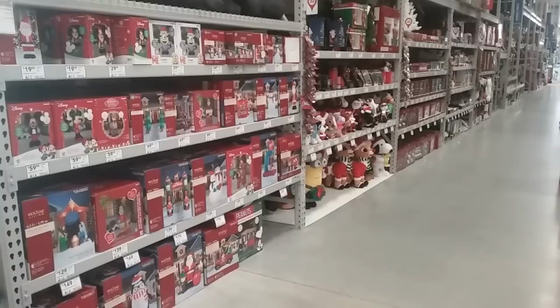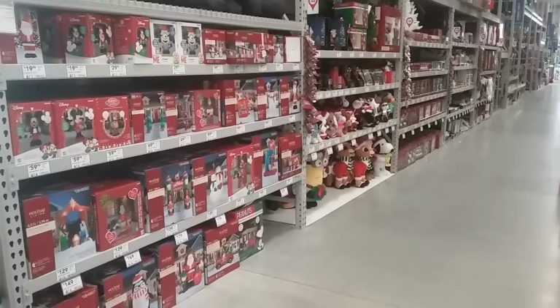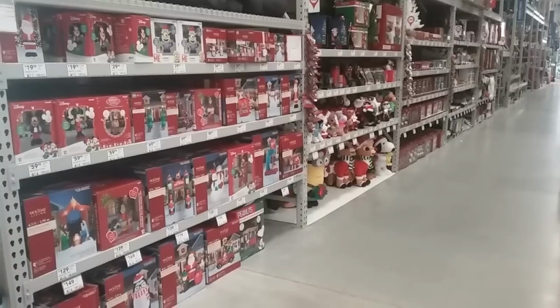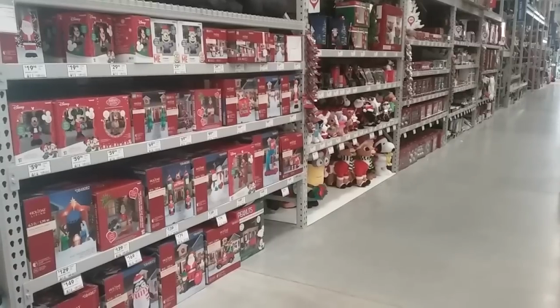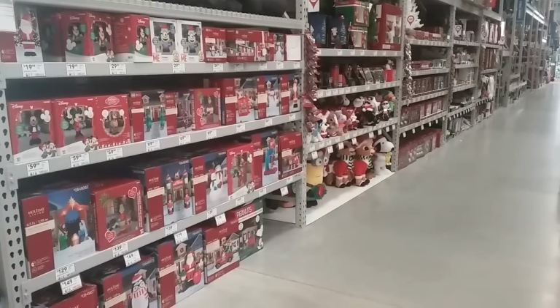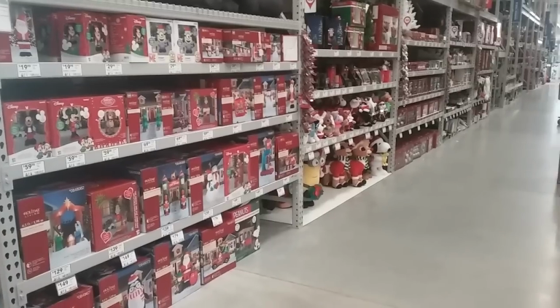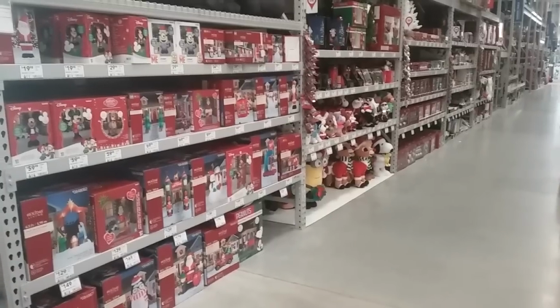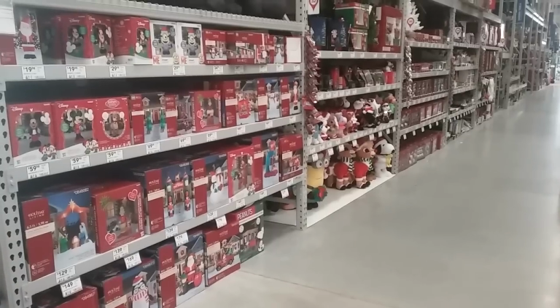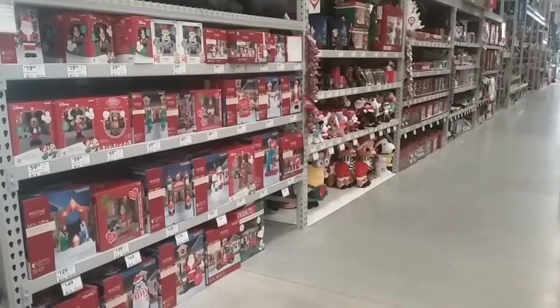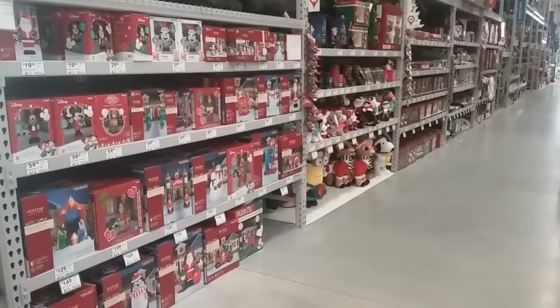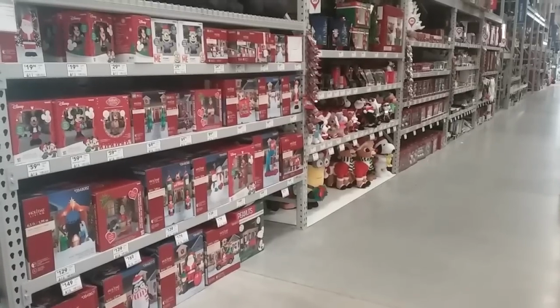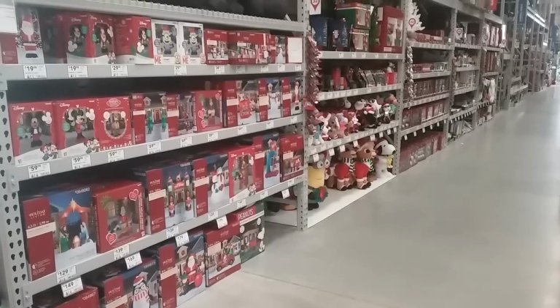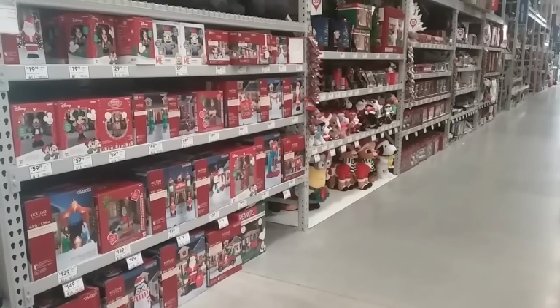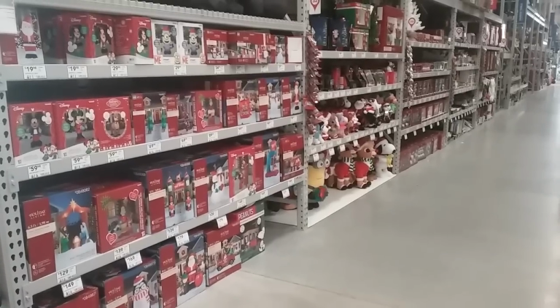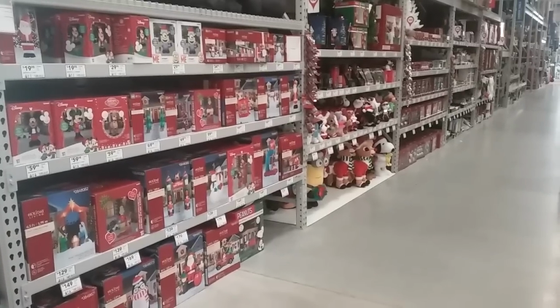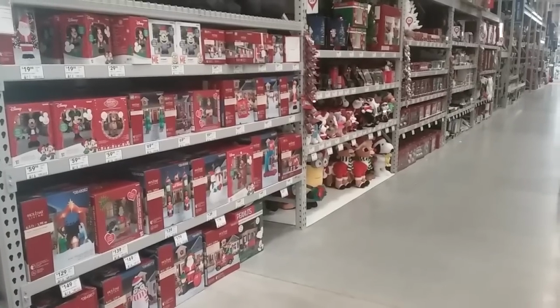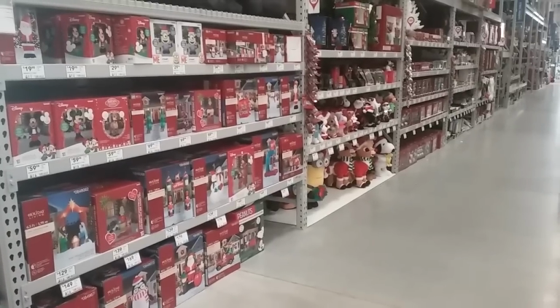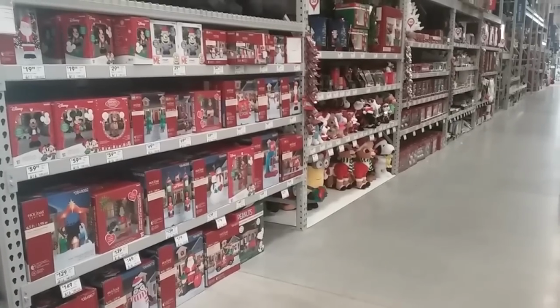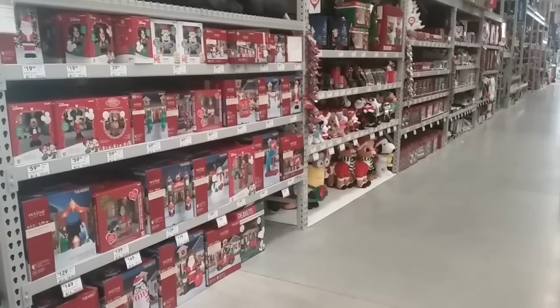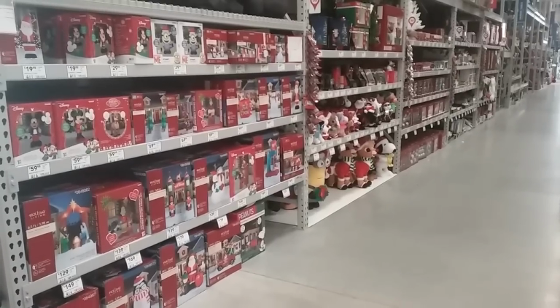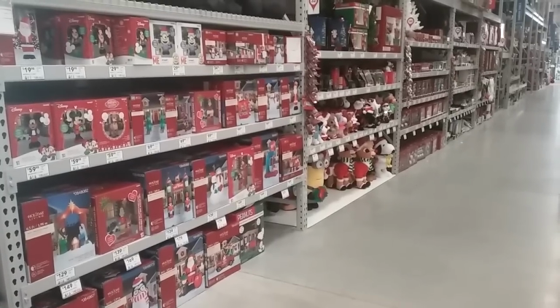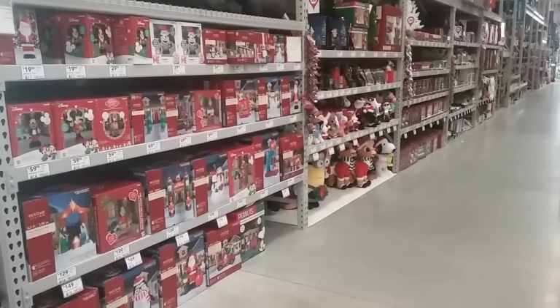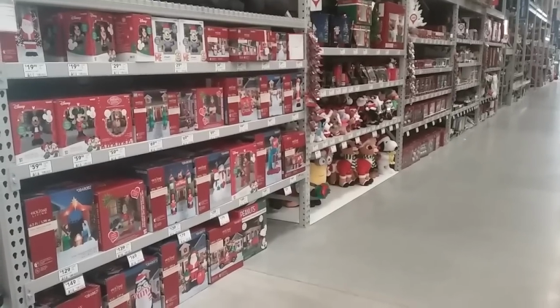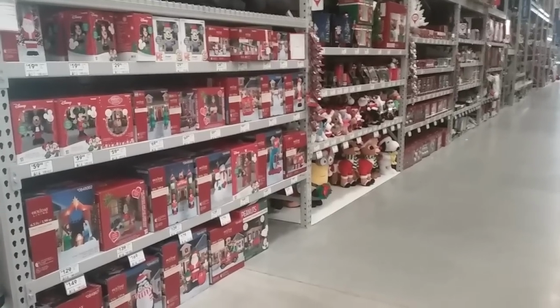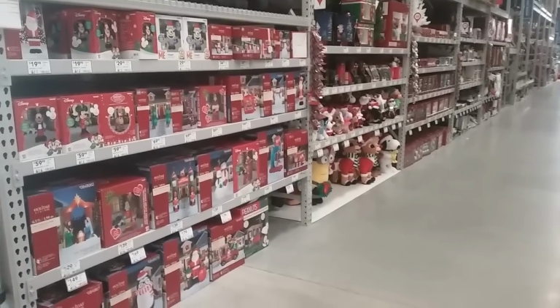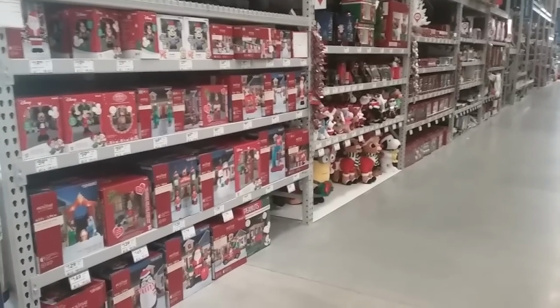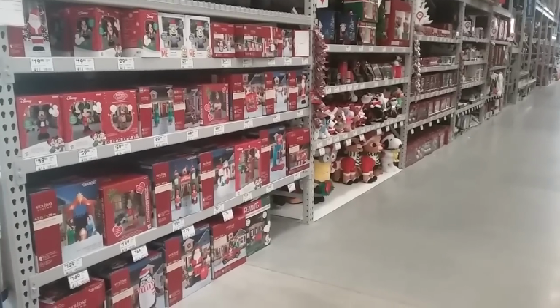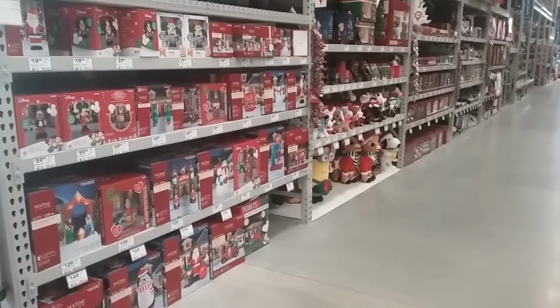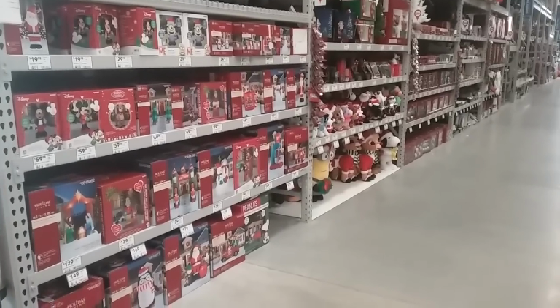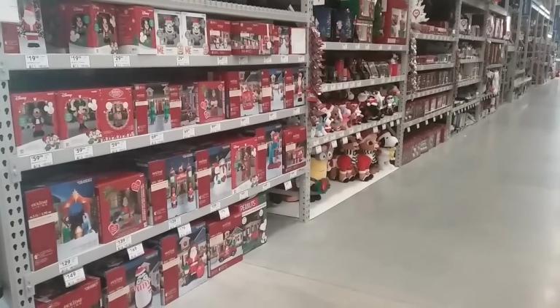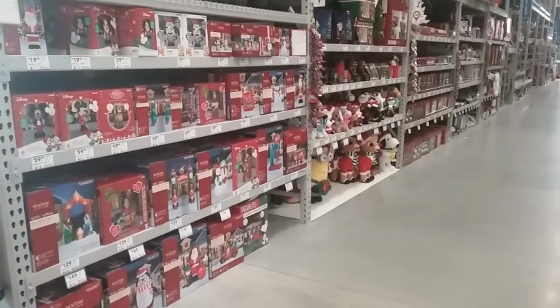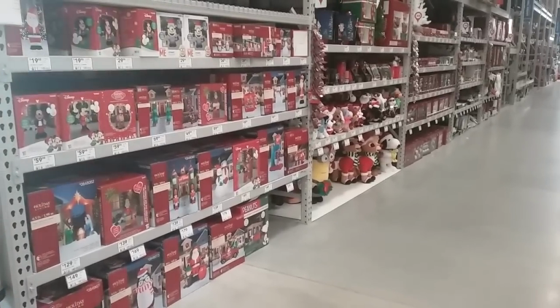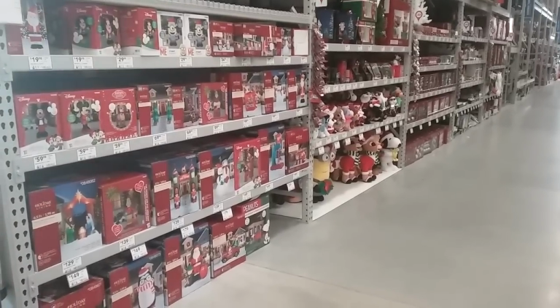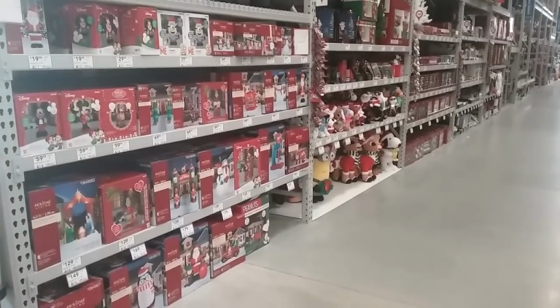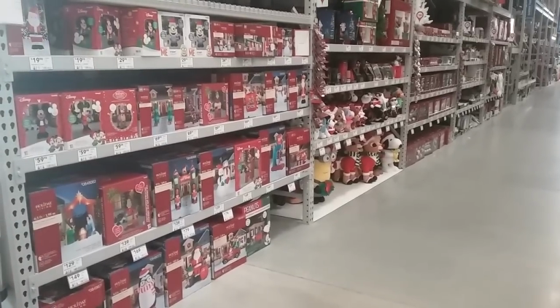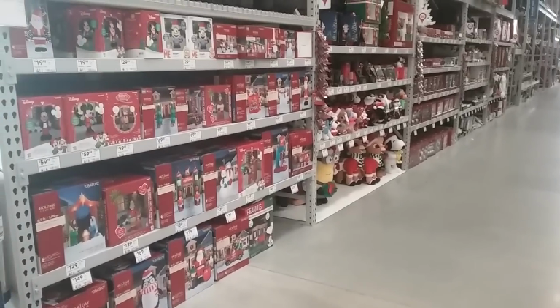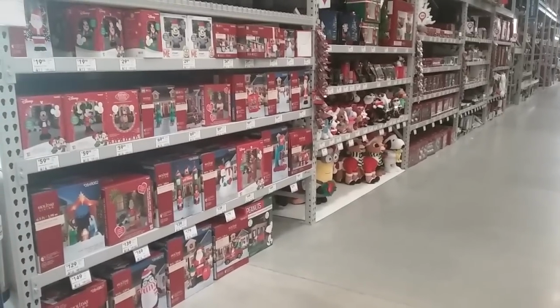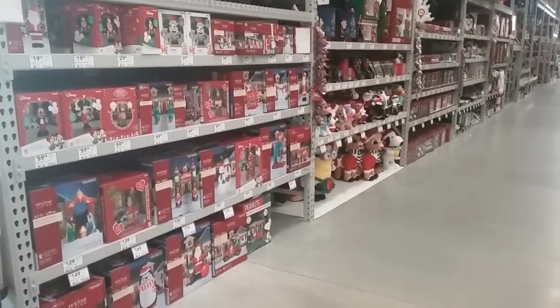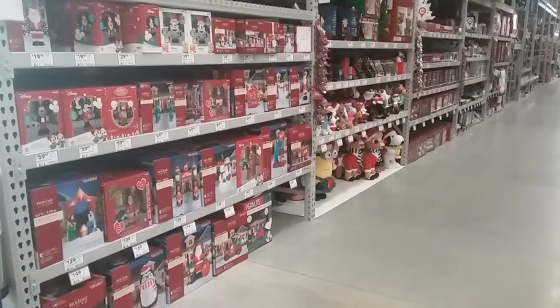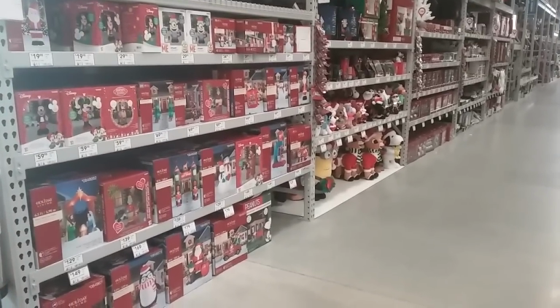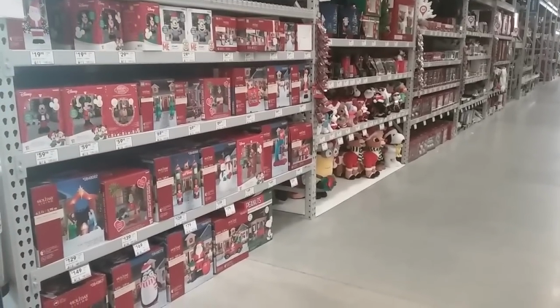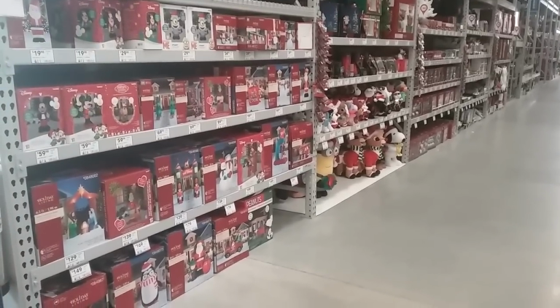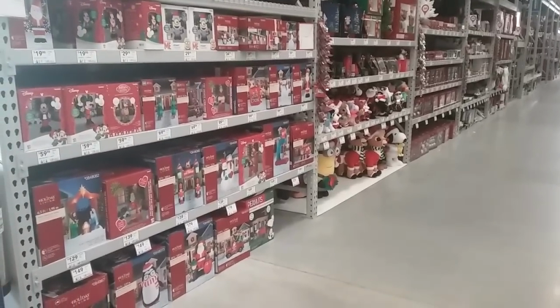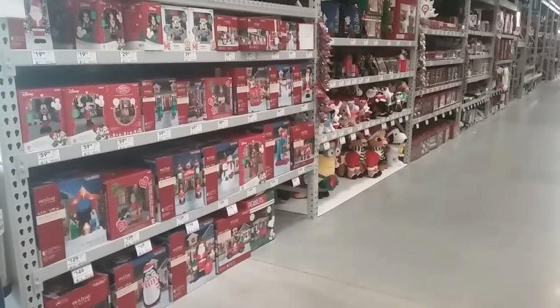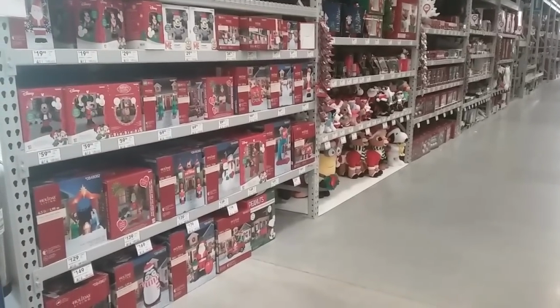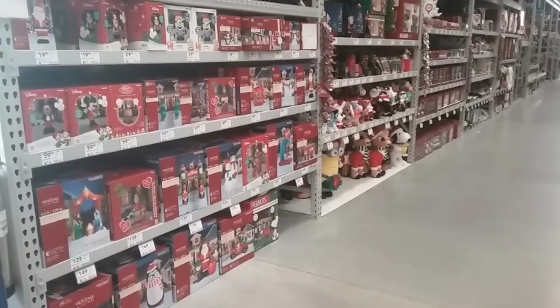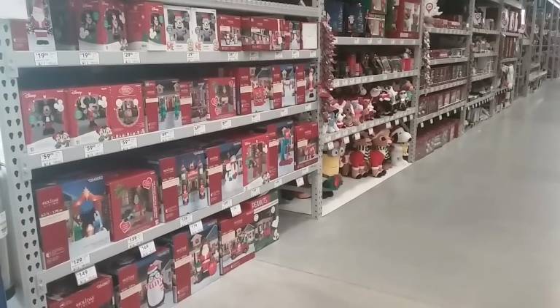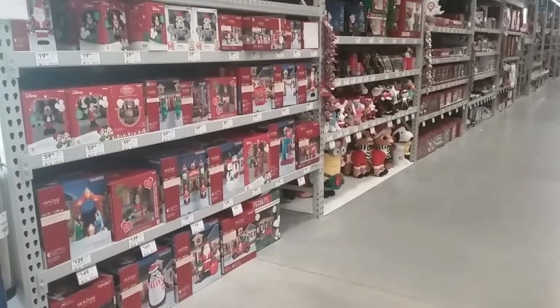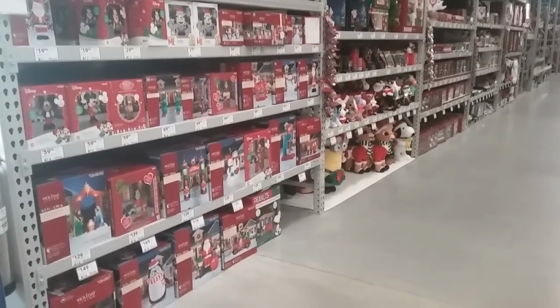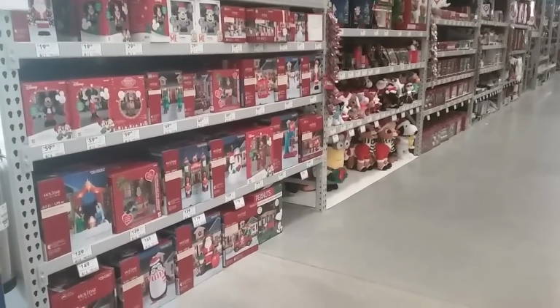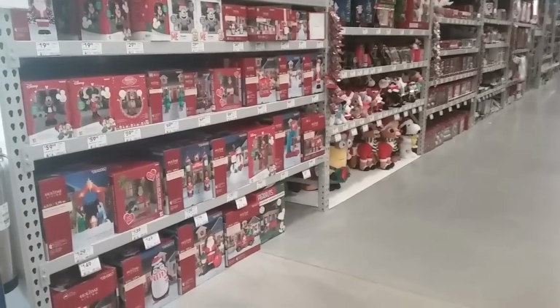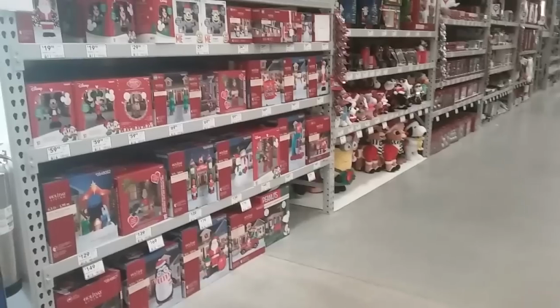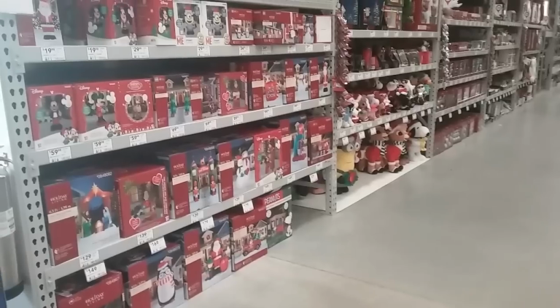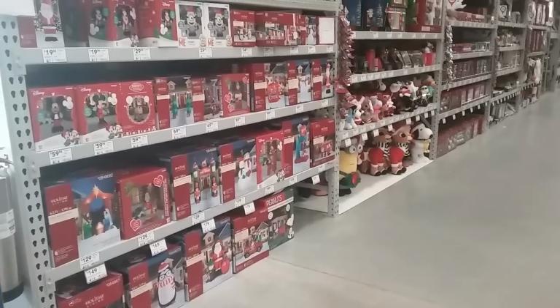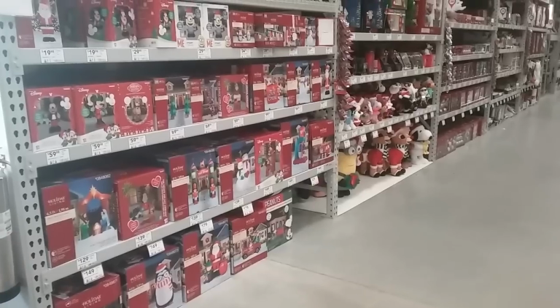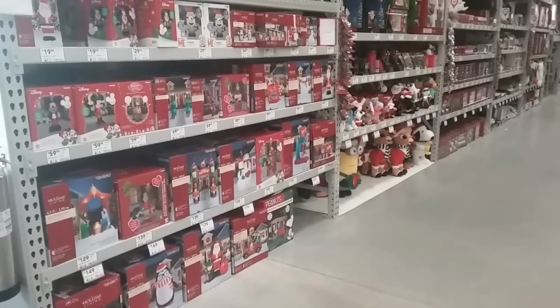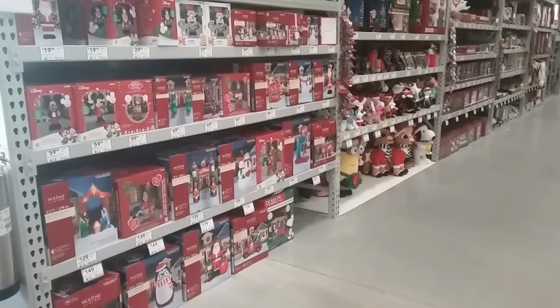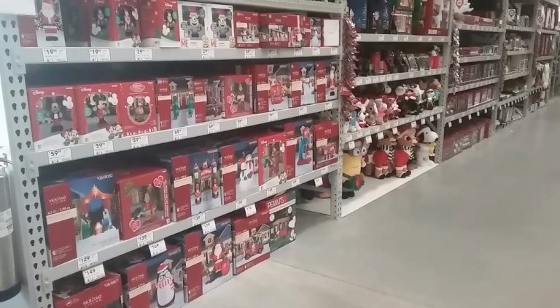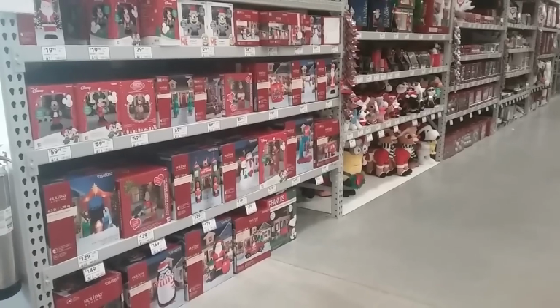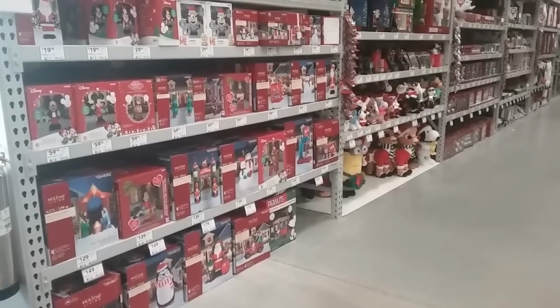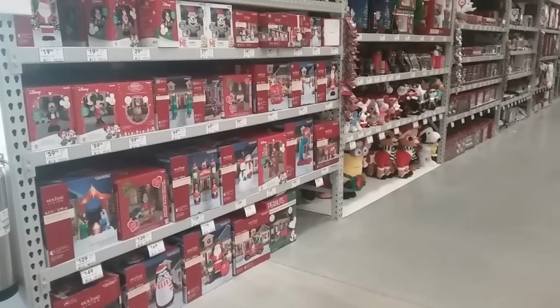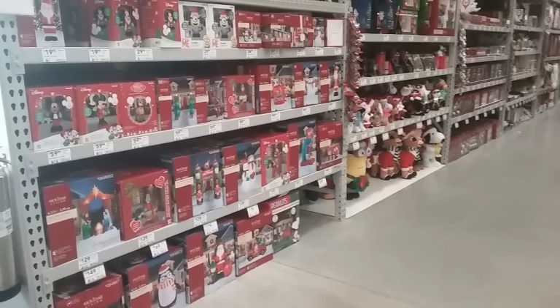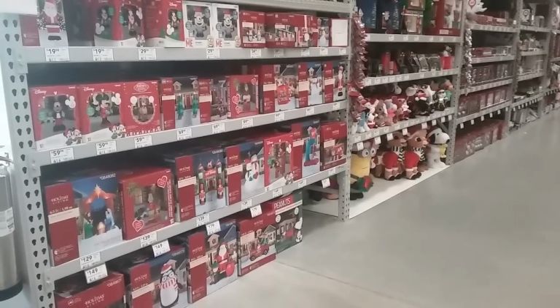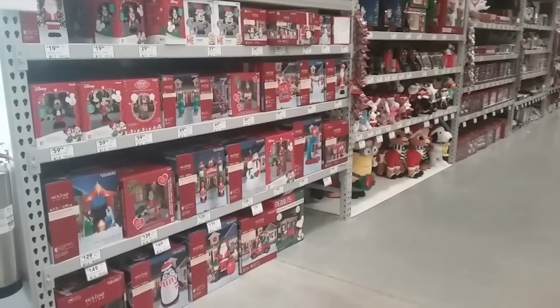Hello guys, this is JemmyGod here, and today I'm going to be showing you the Christmas stuff at Lowe's for 2017.